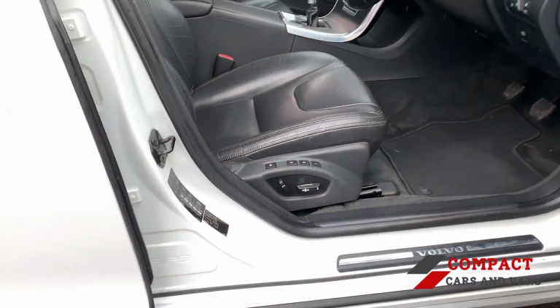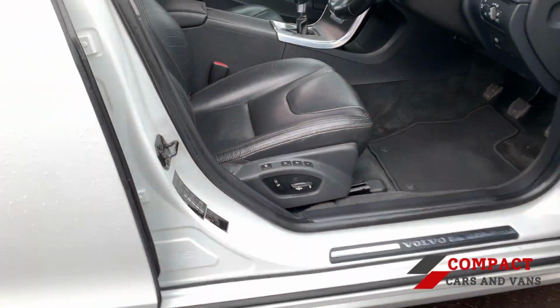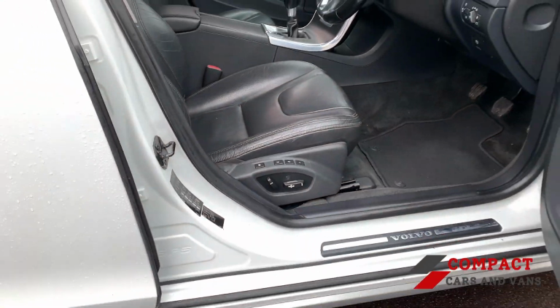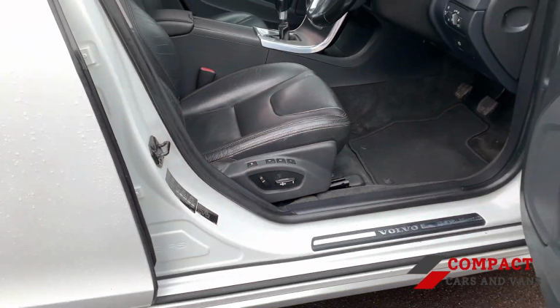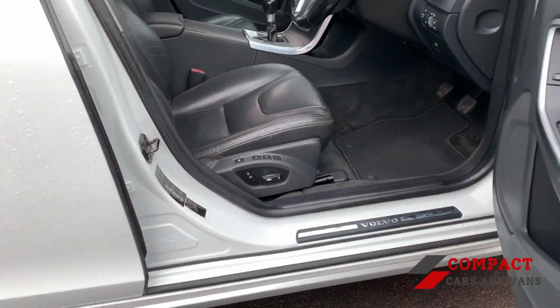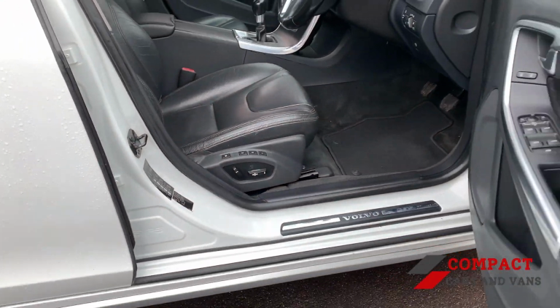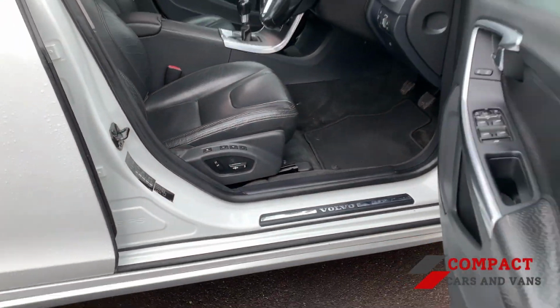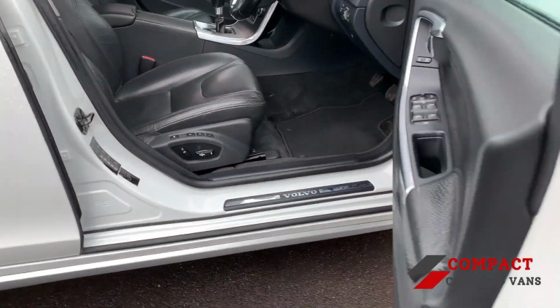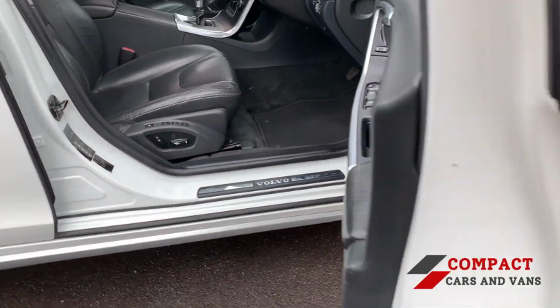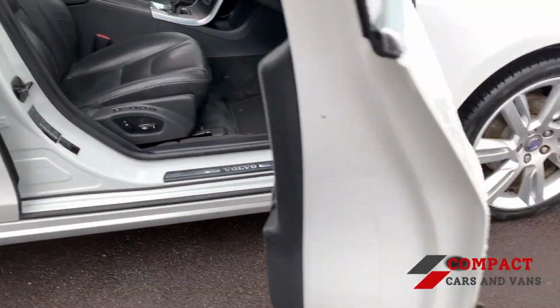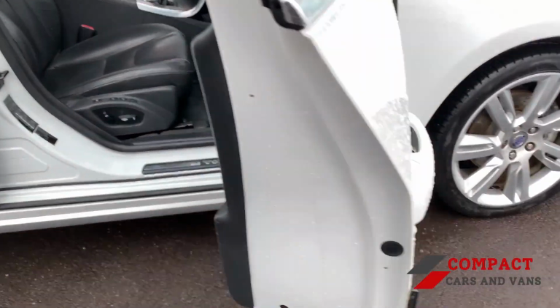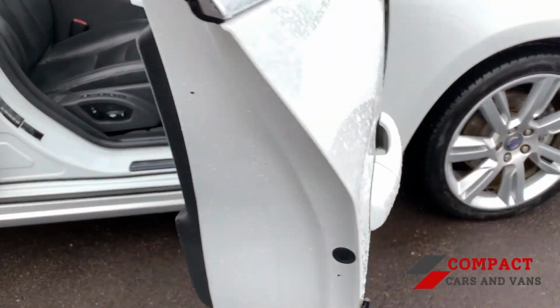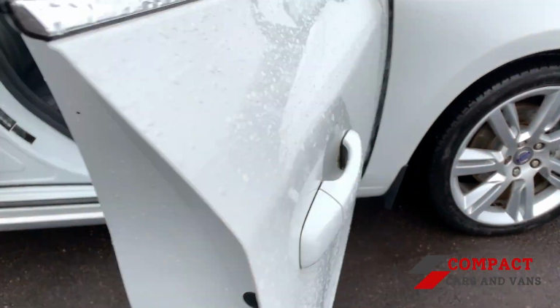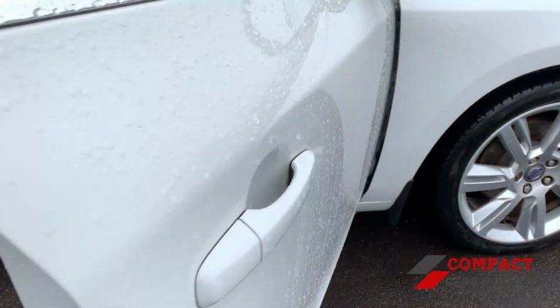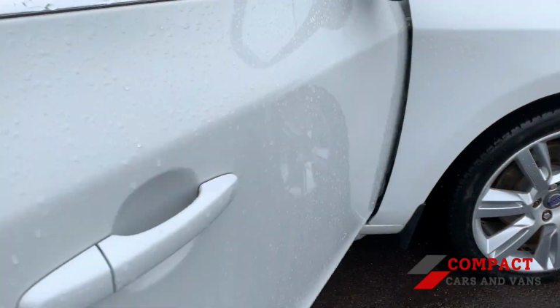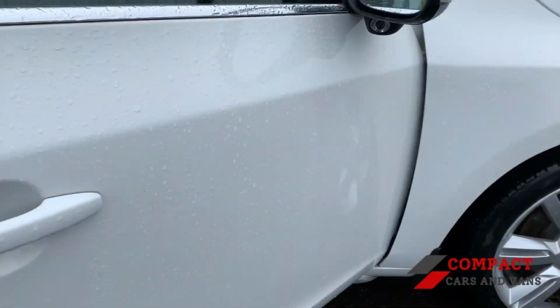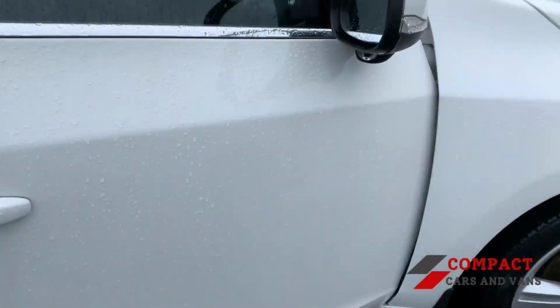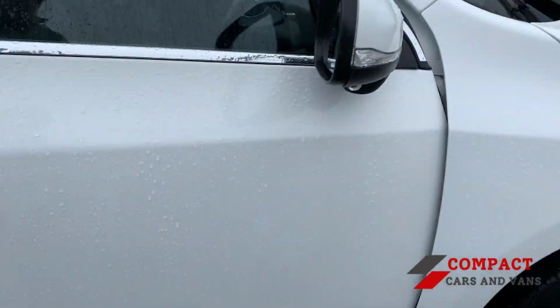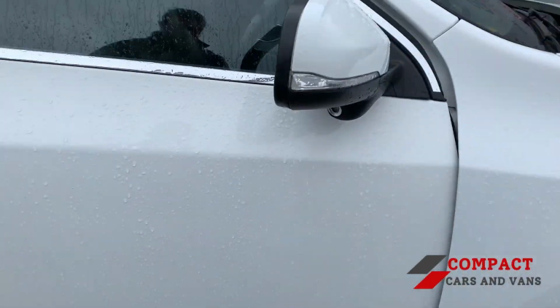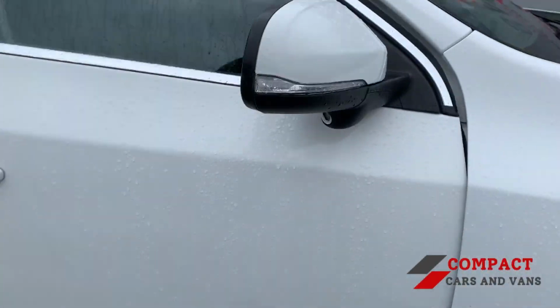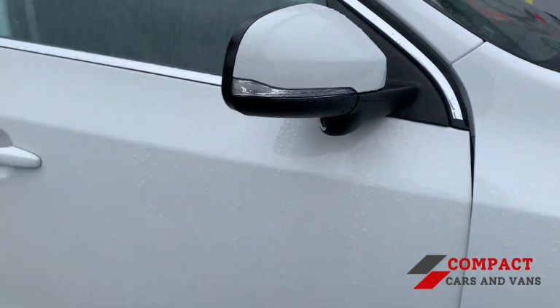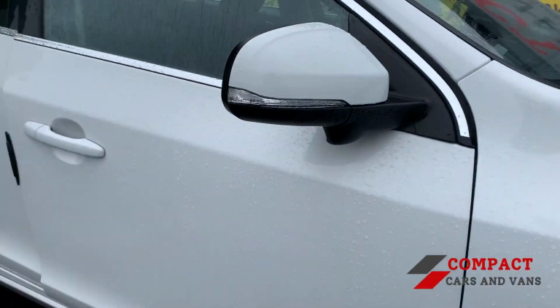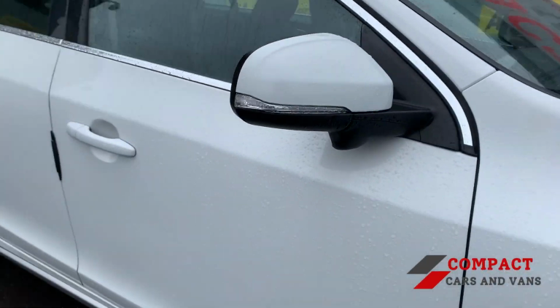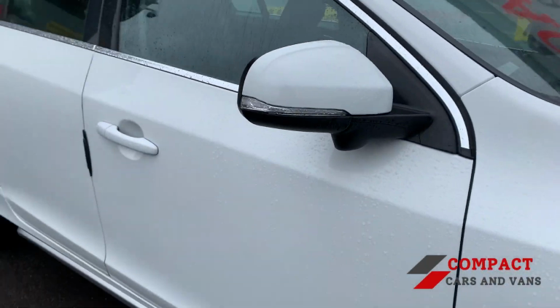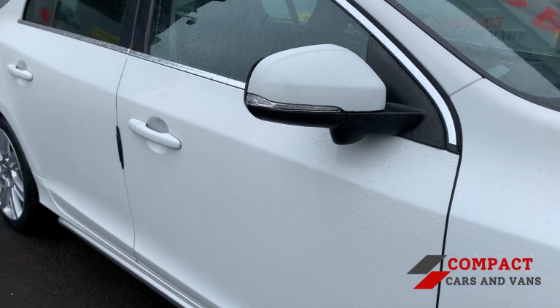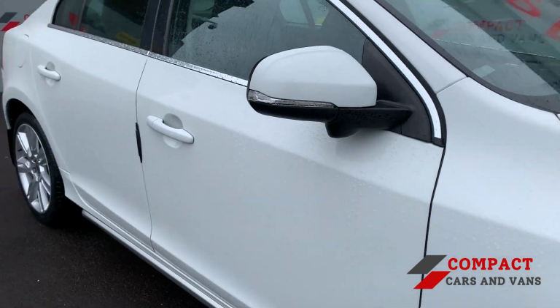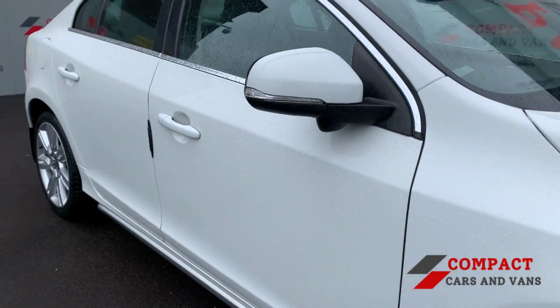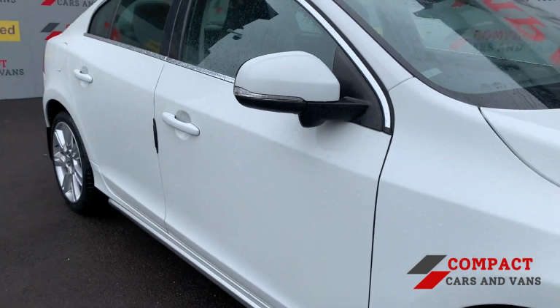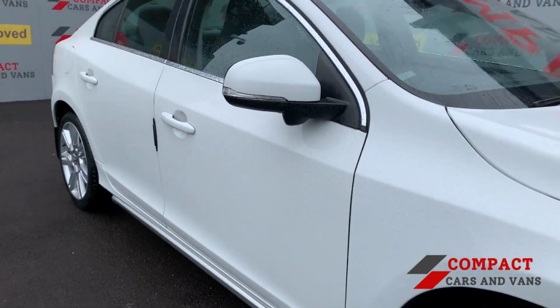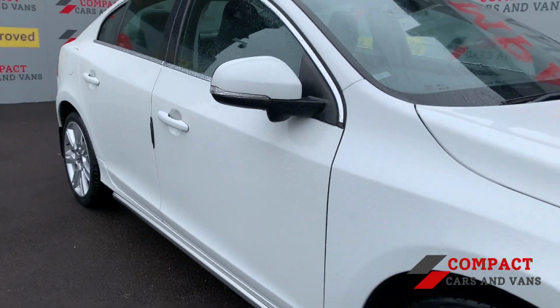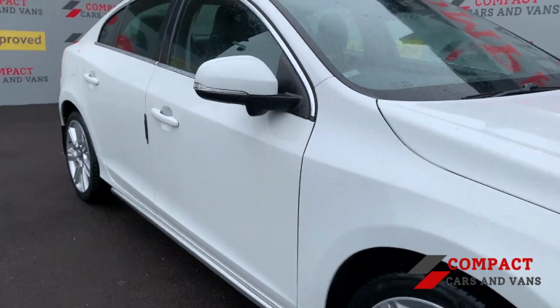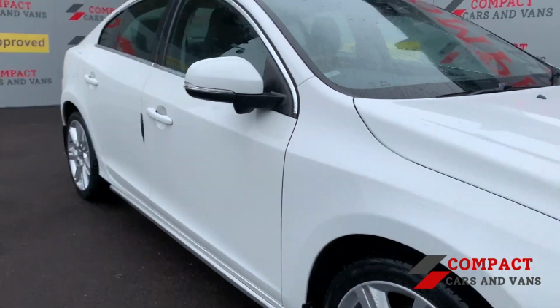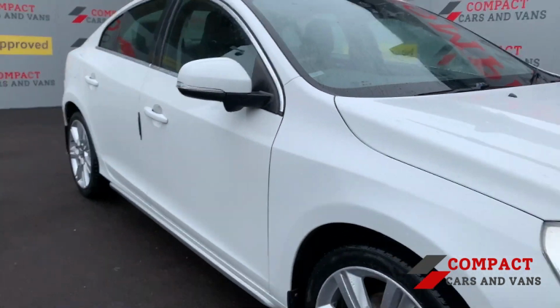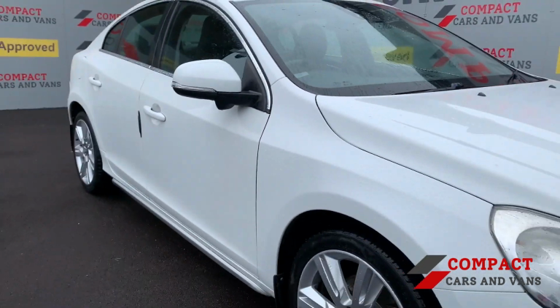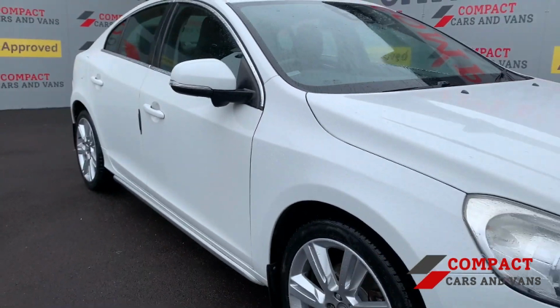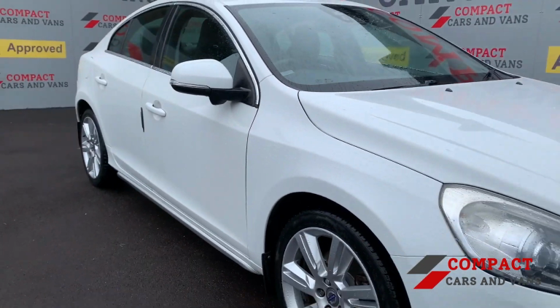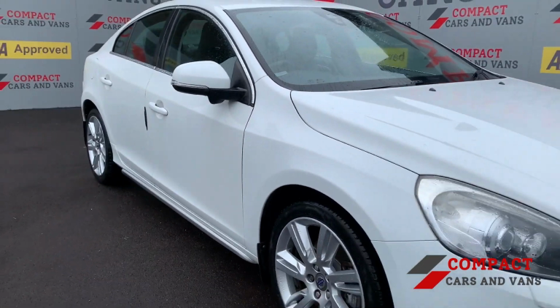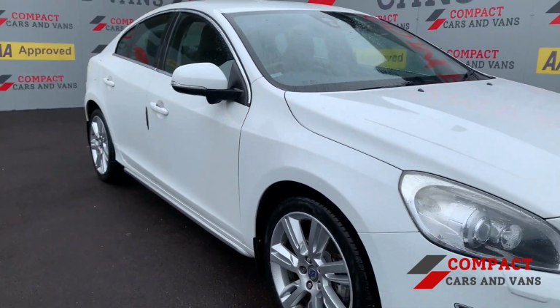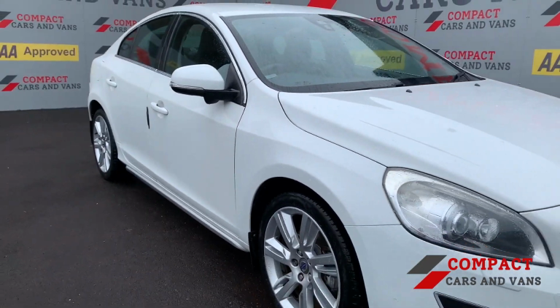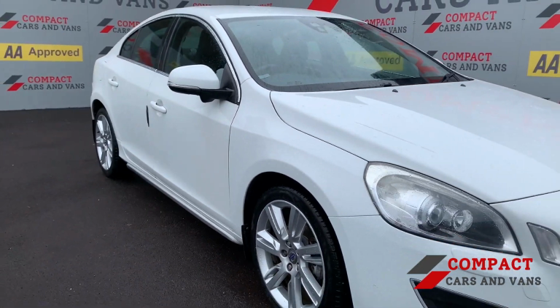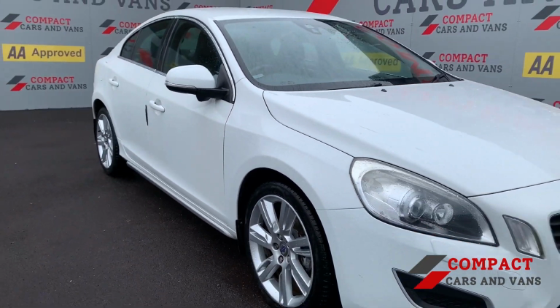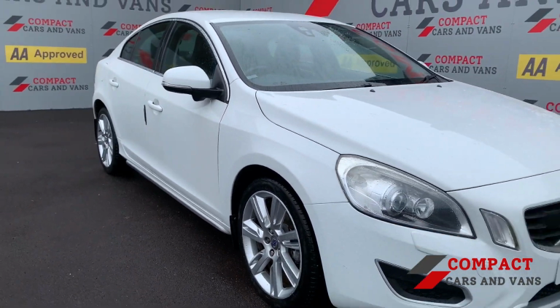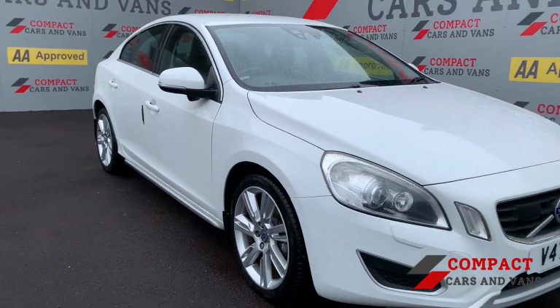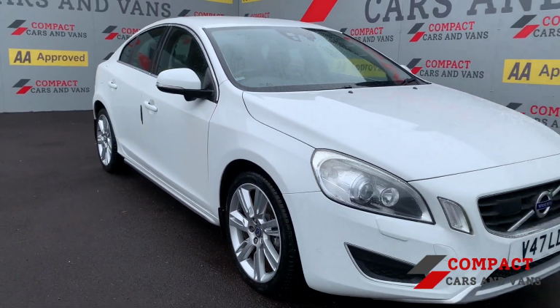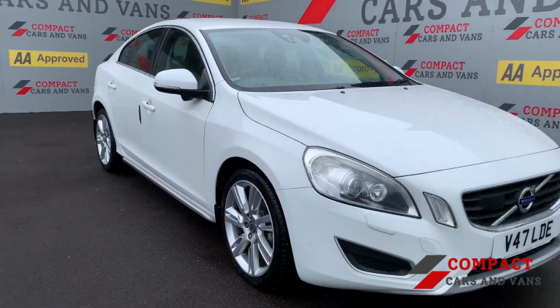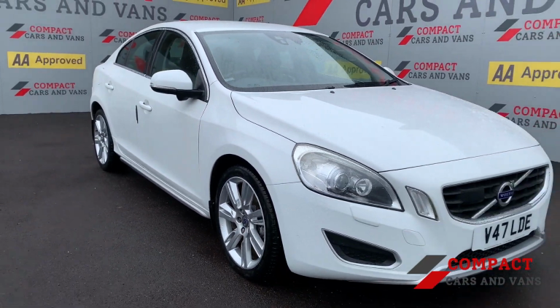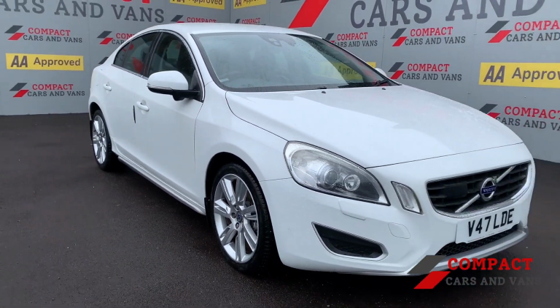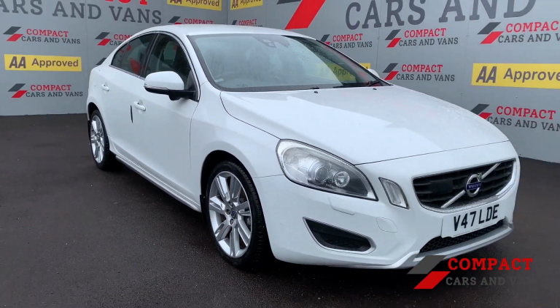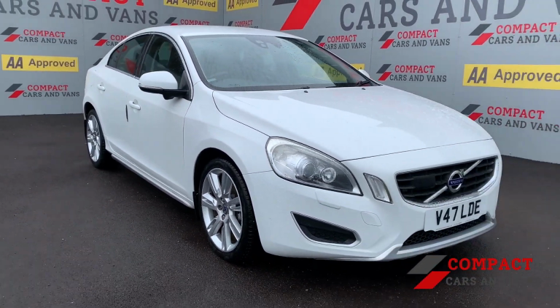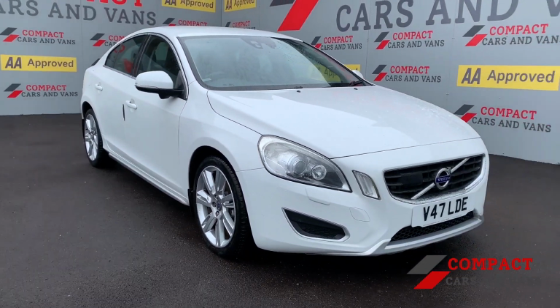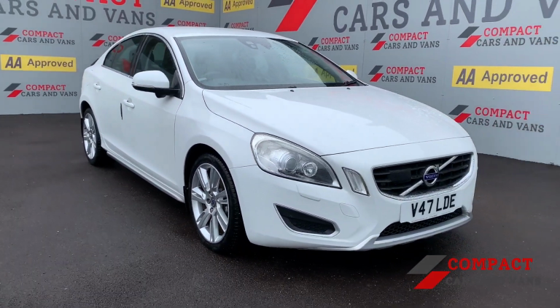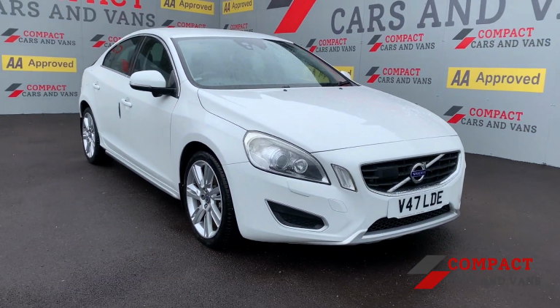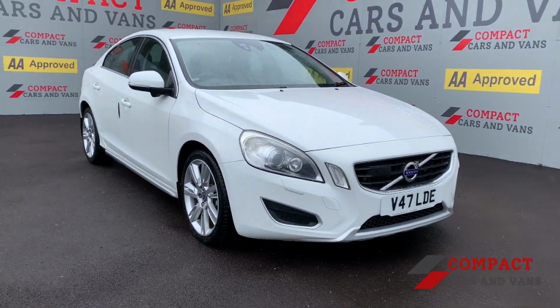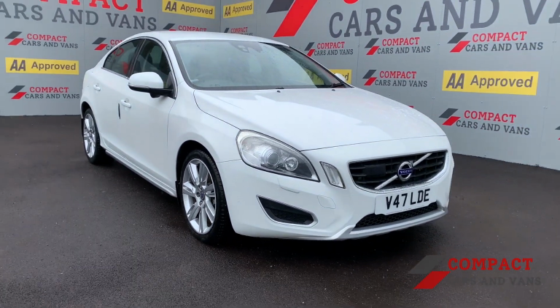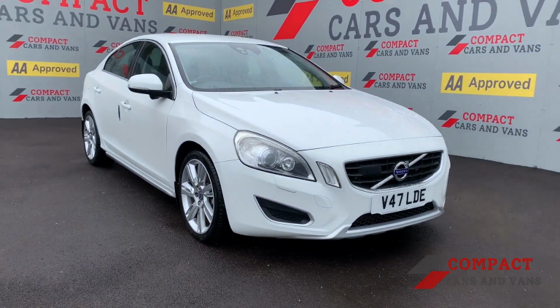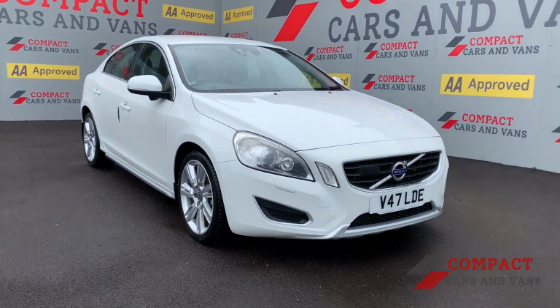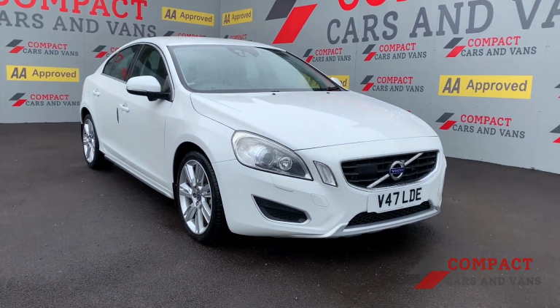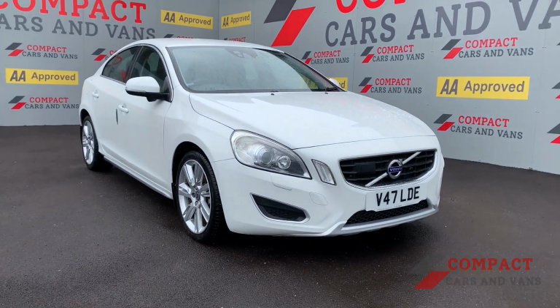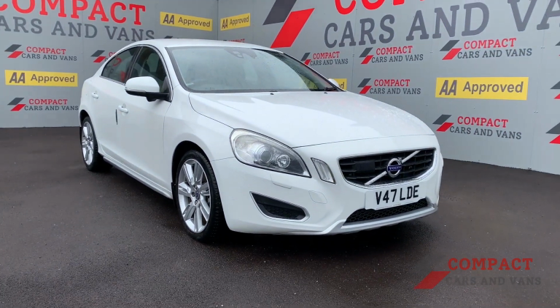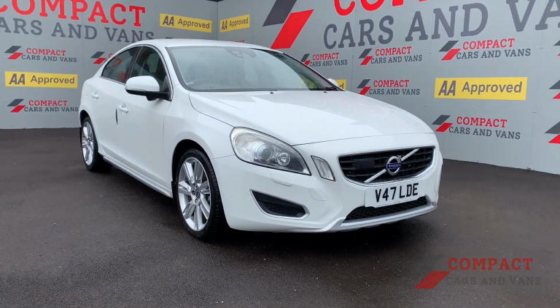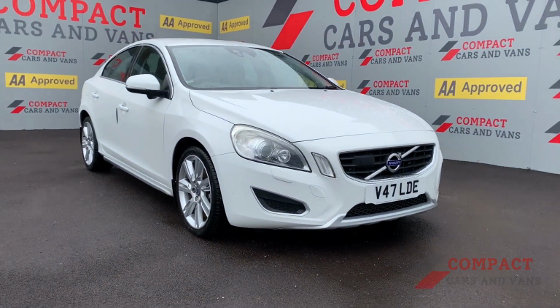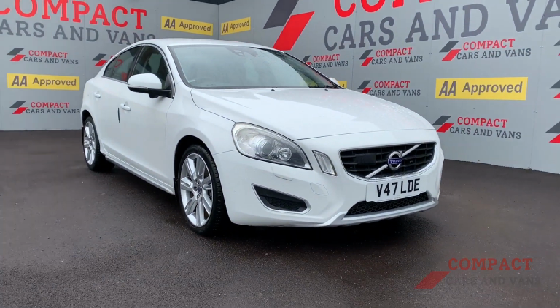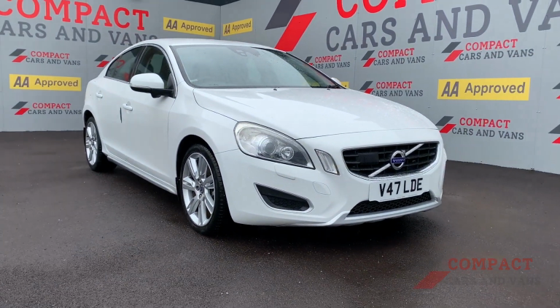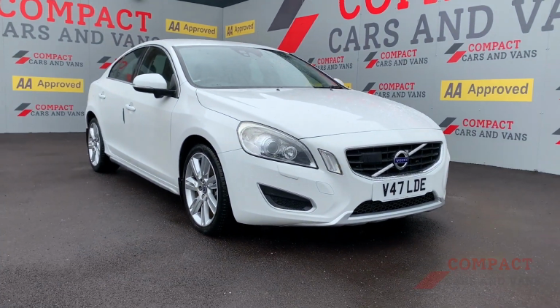So if this is the vehicle for you then come on down to Compact Cars and Vans or give us a call on 01656-767-606.